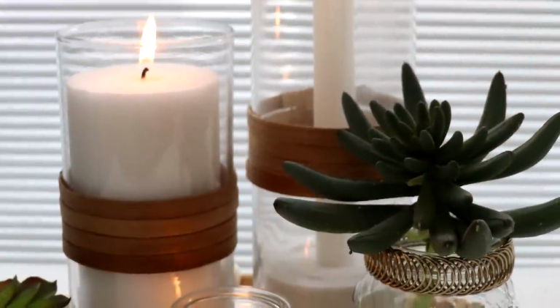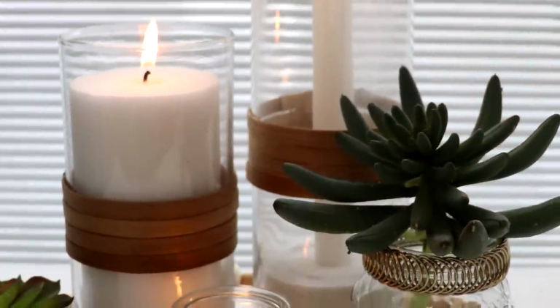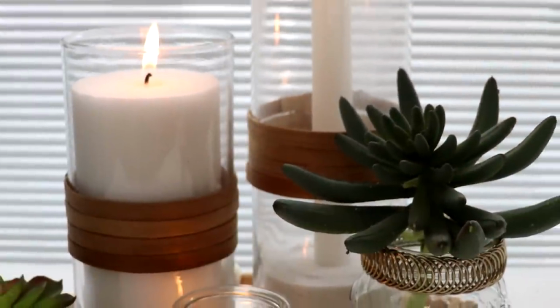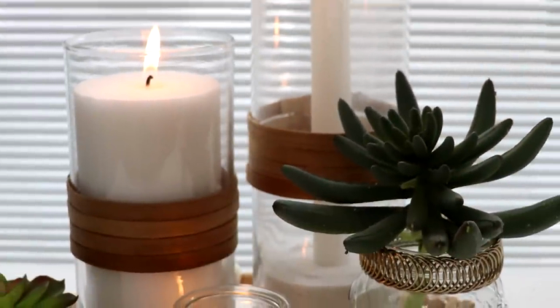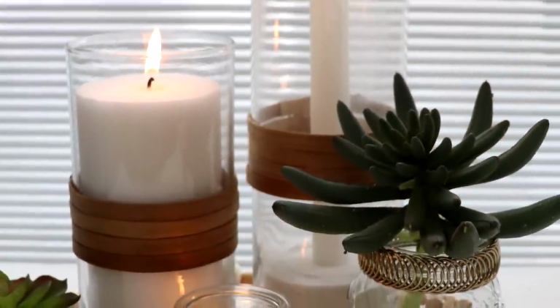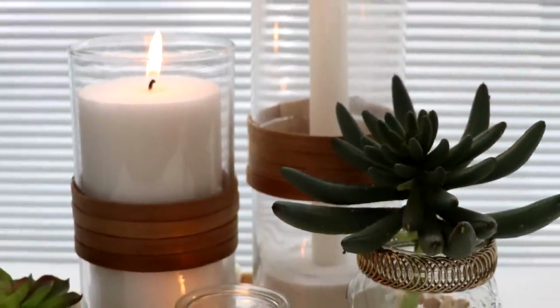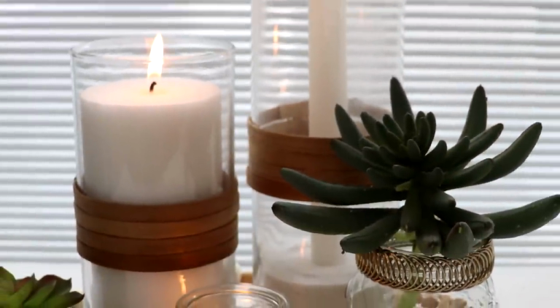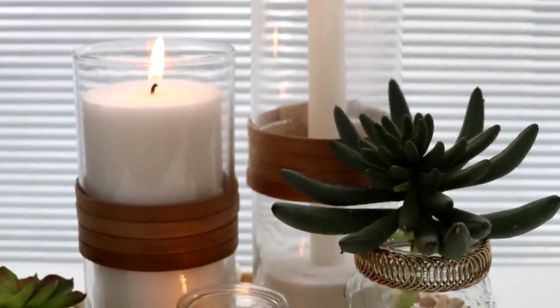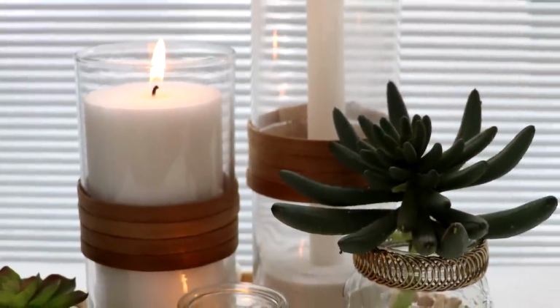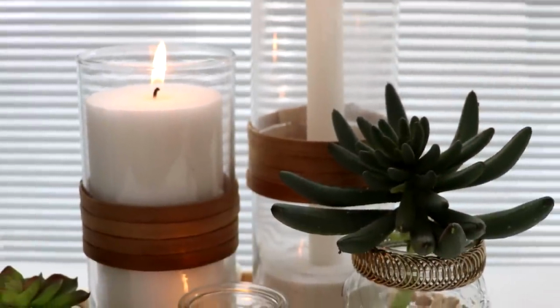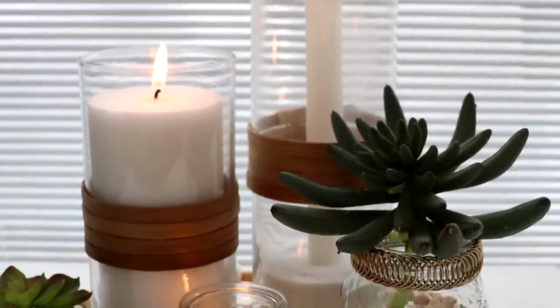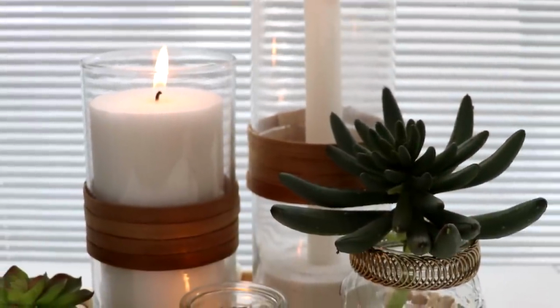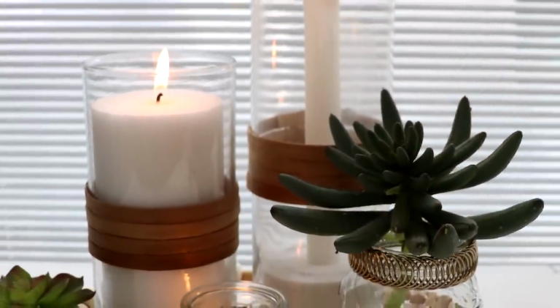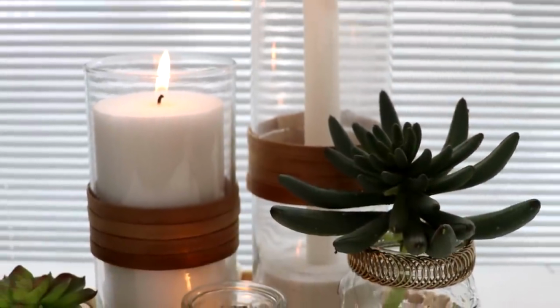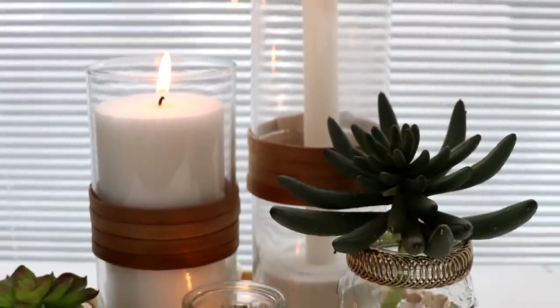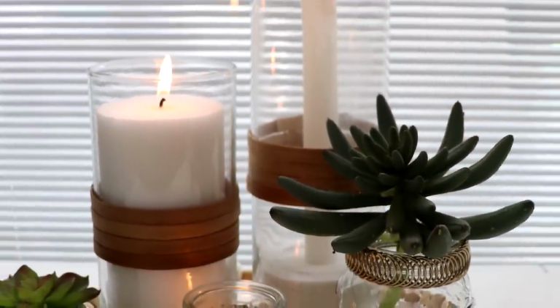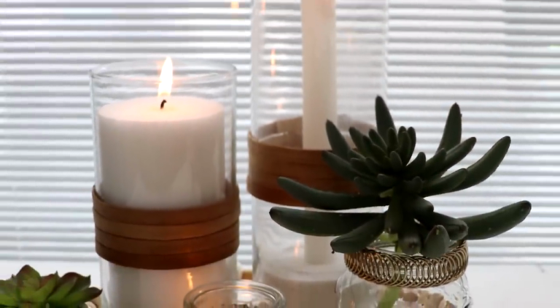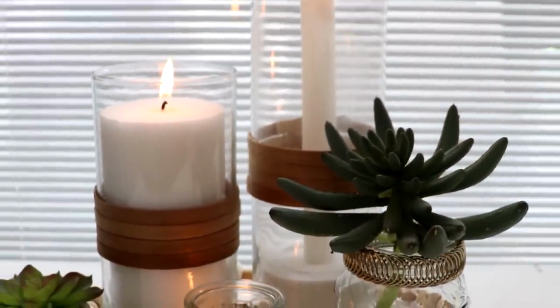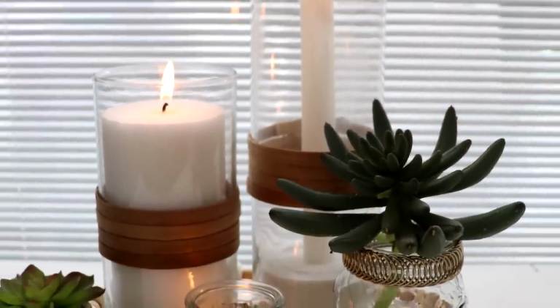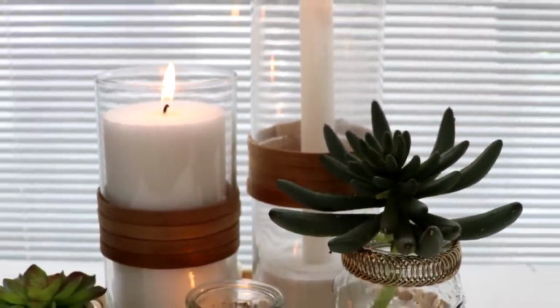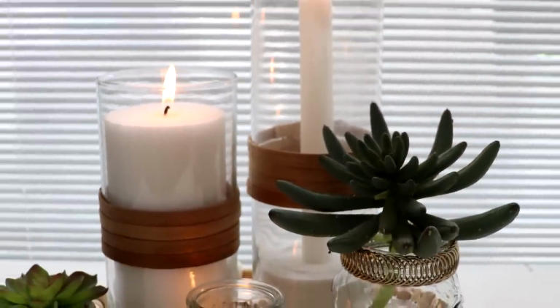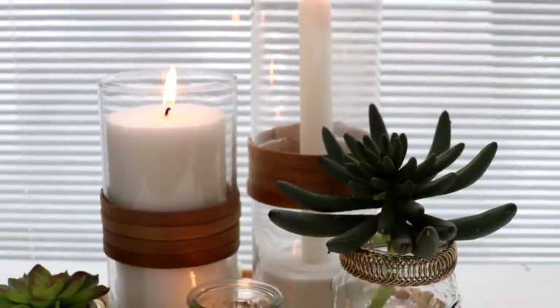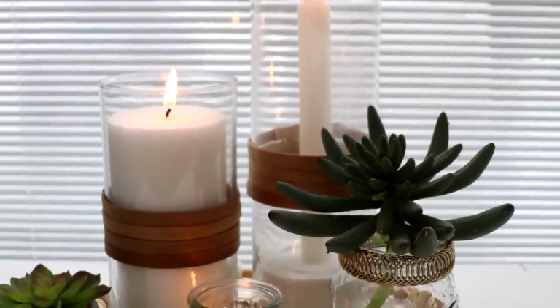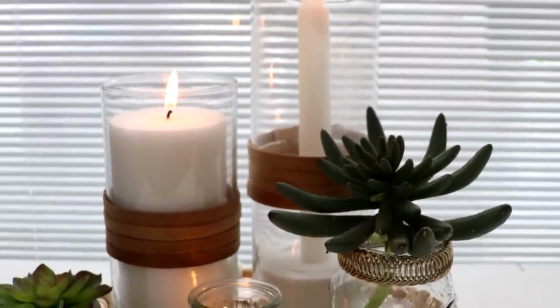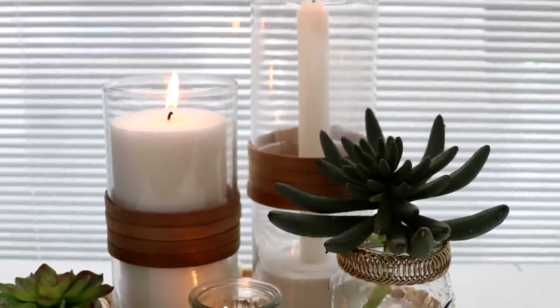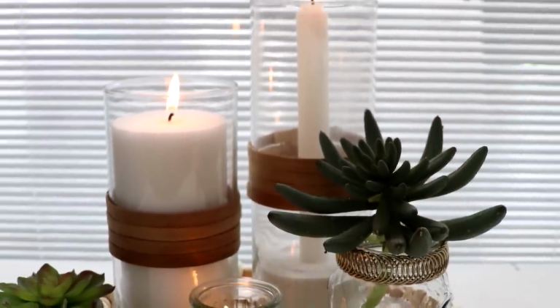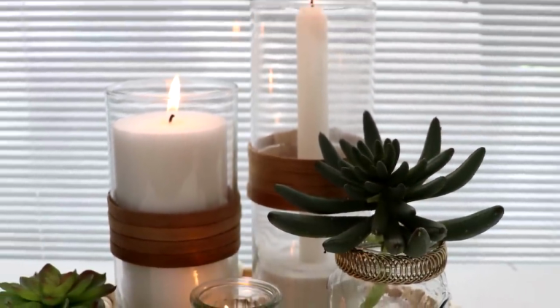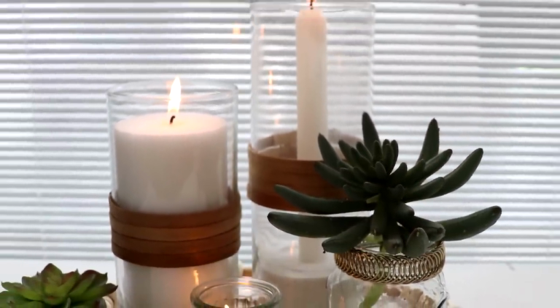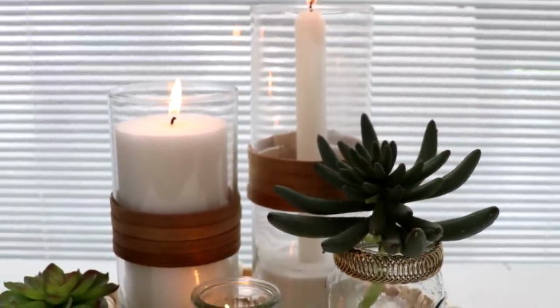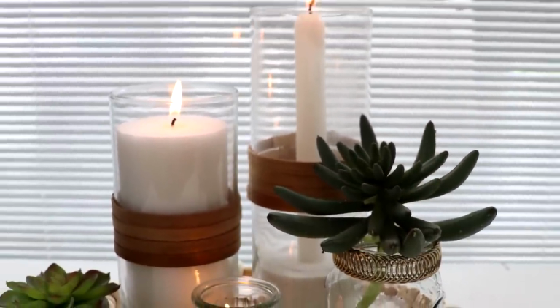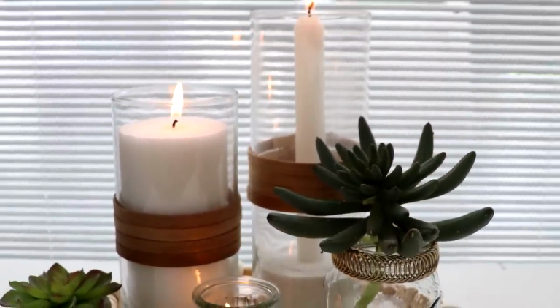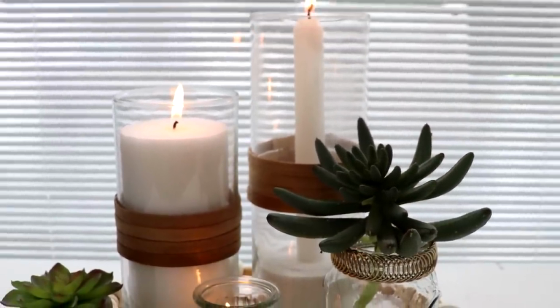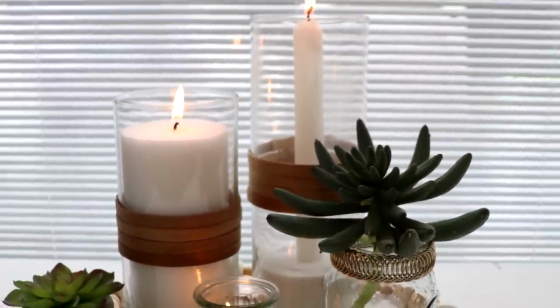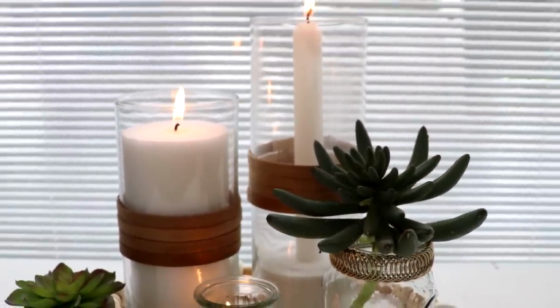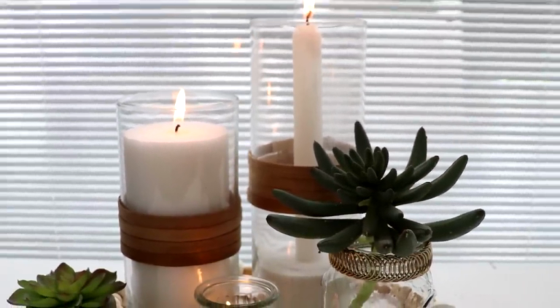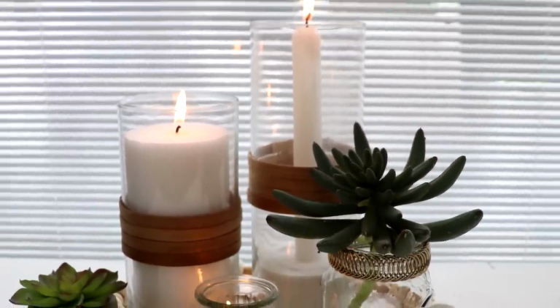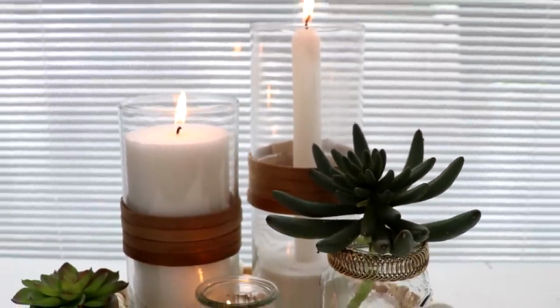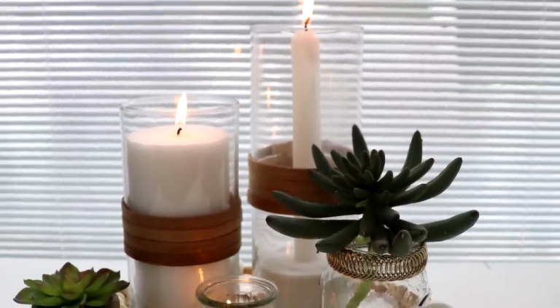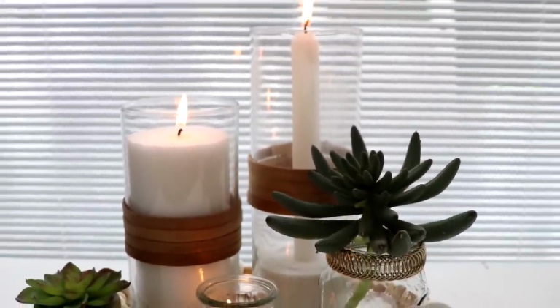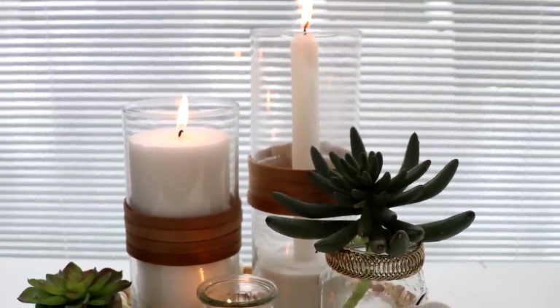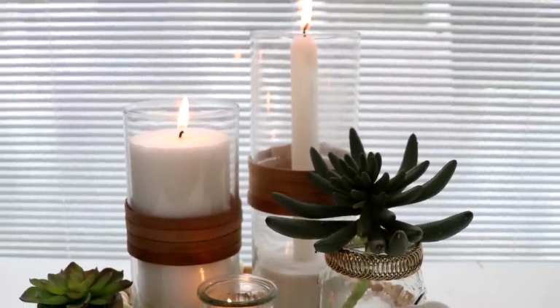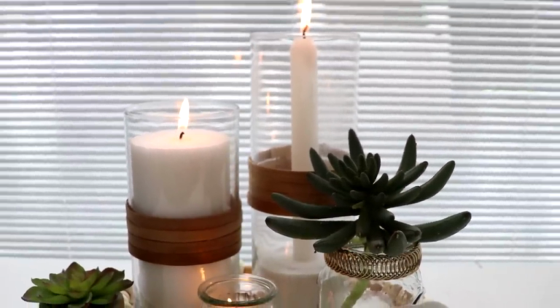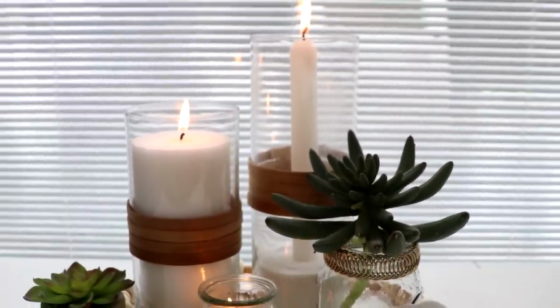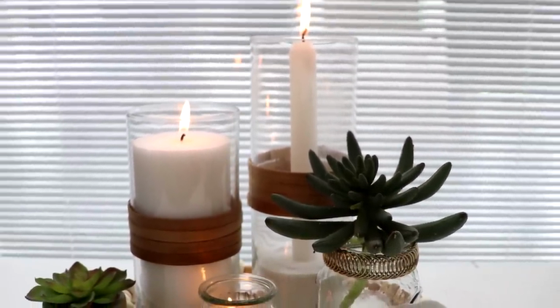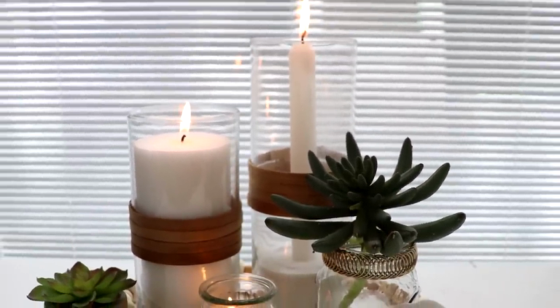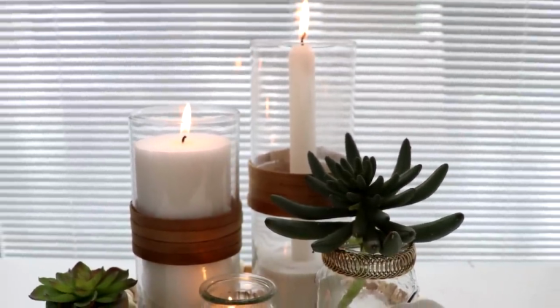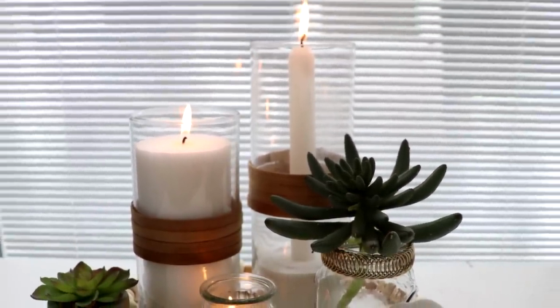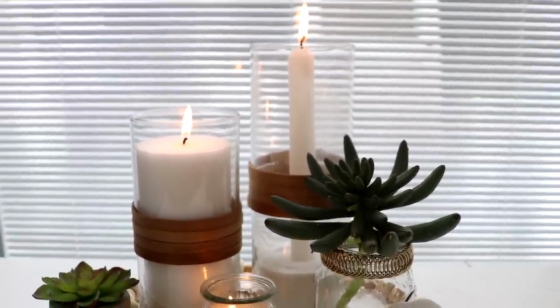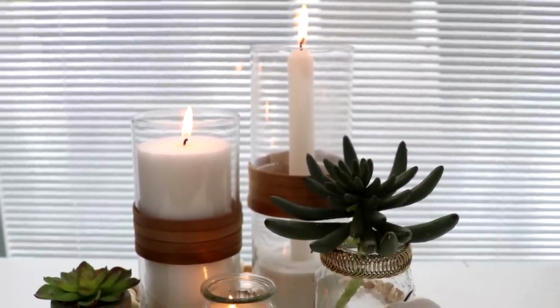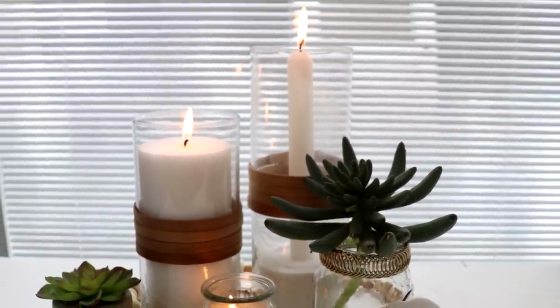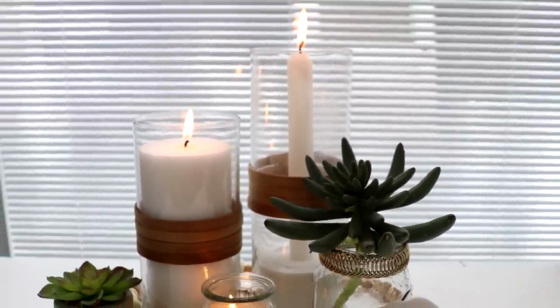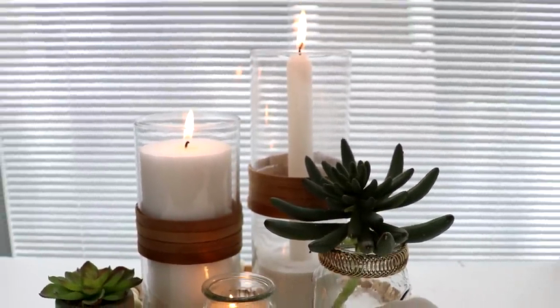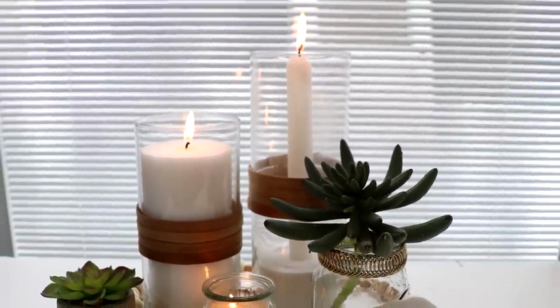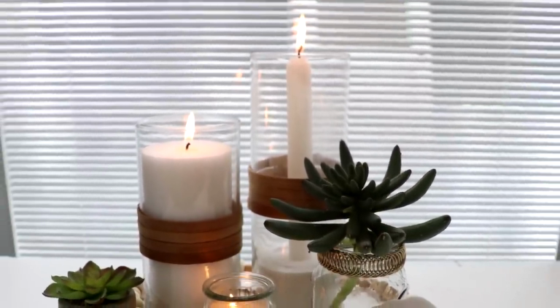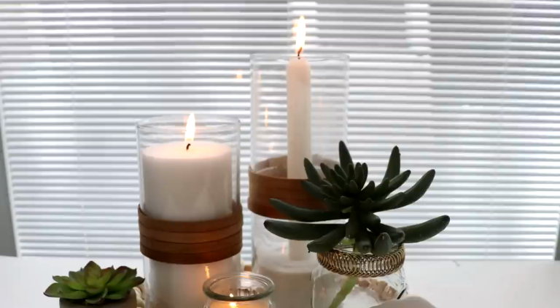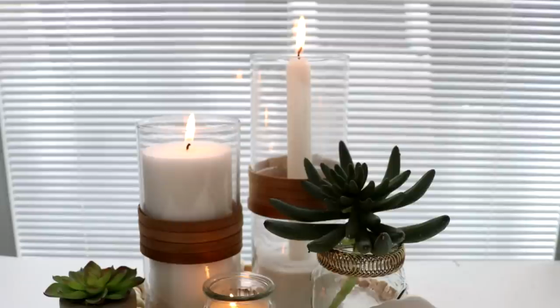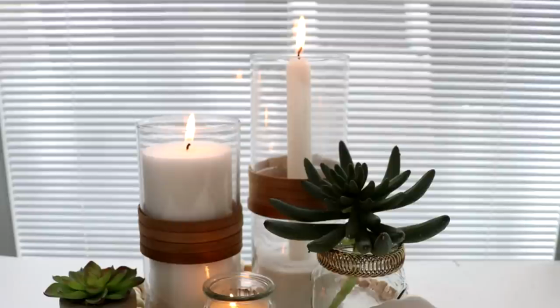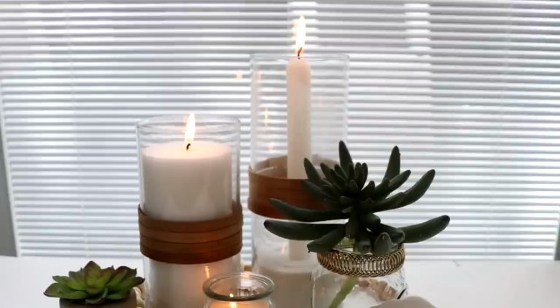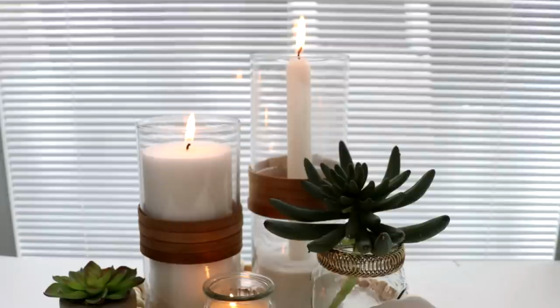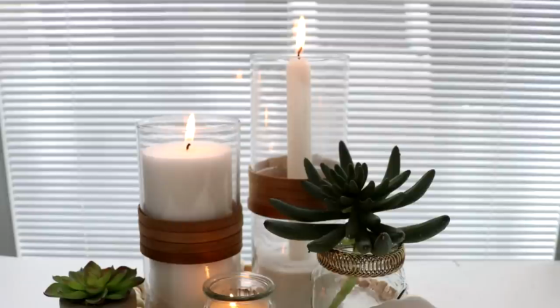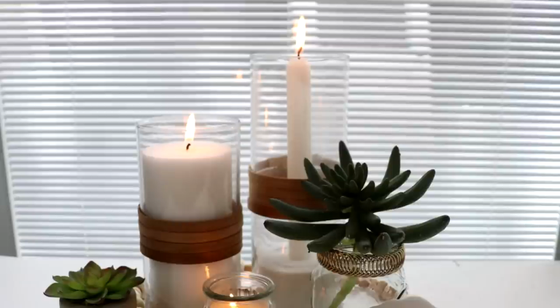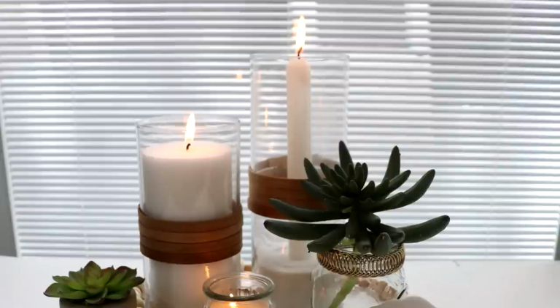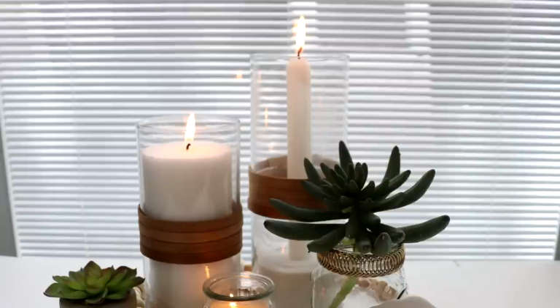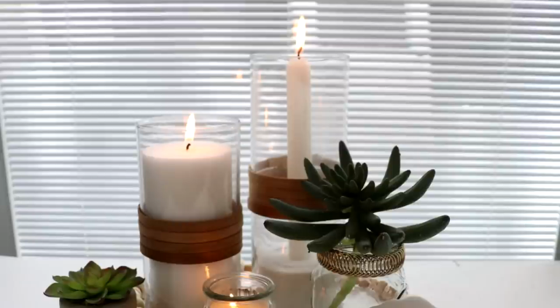You can add some sand and candles to create a beachy candle holder, or use as a vase to hold some tropical greenery.